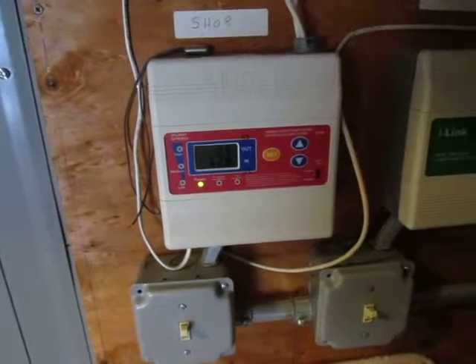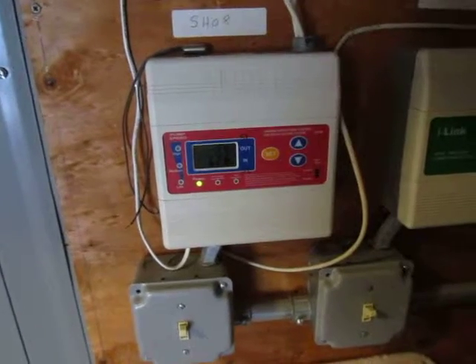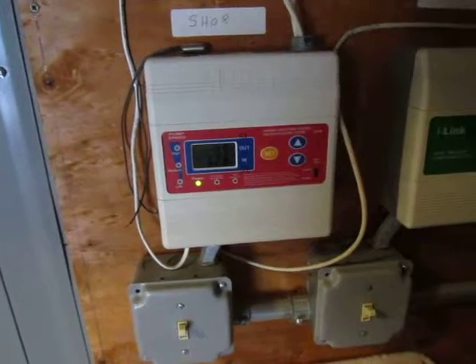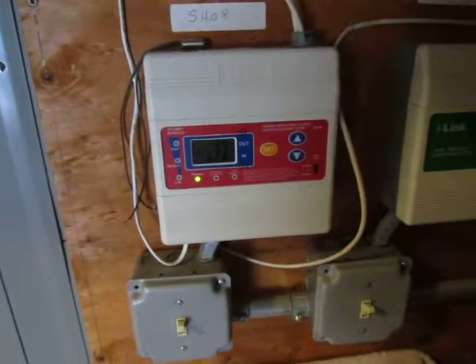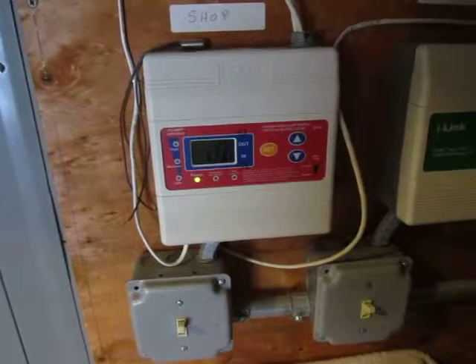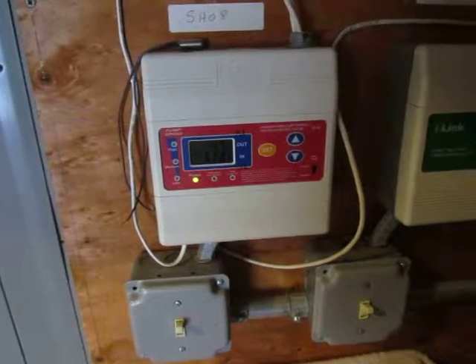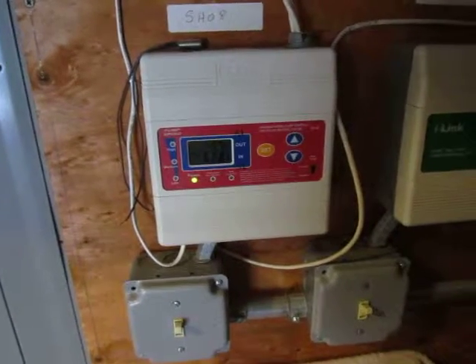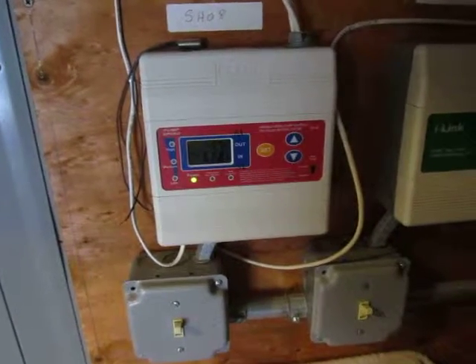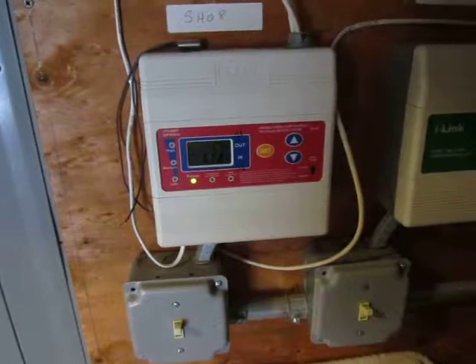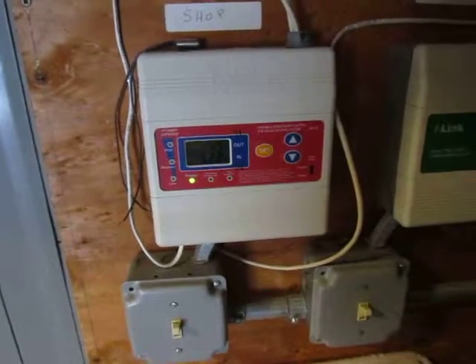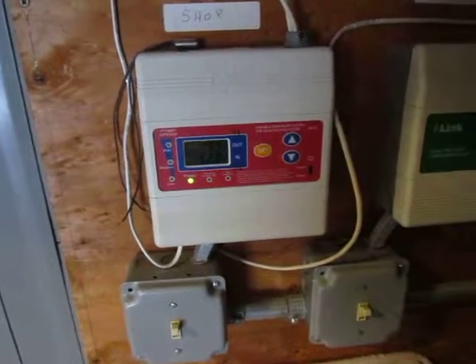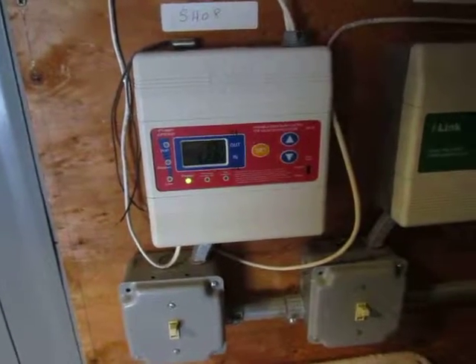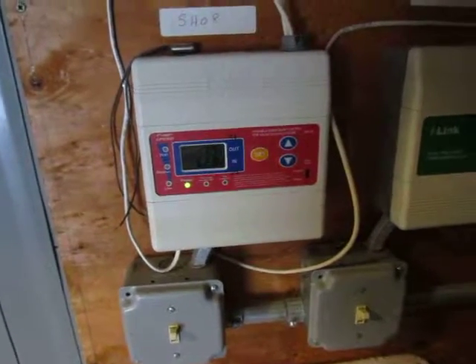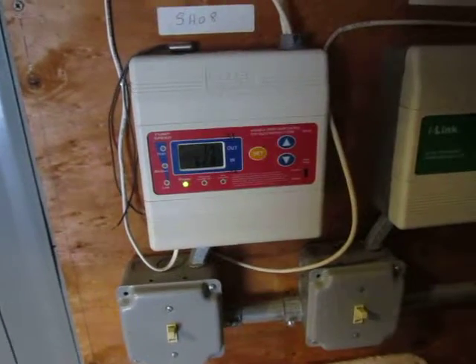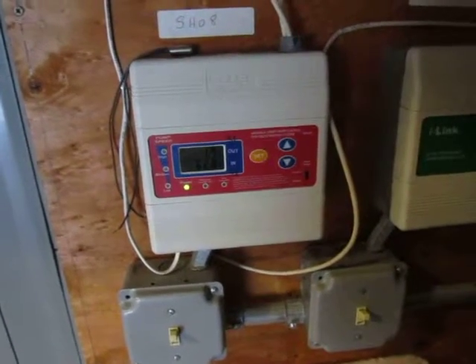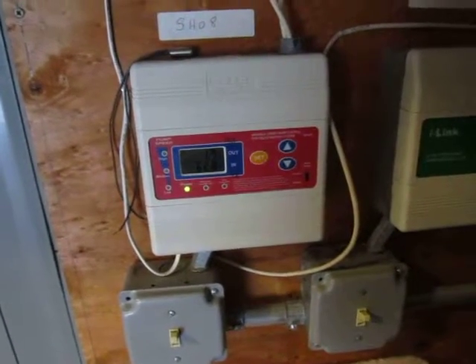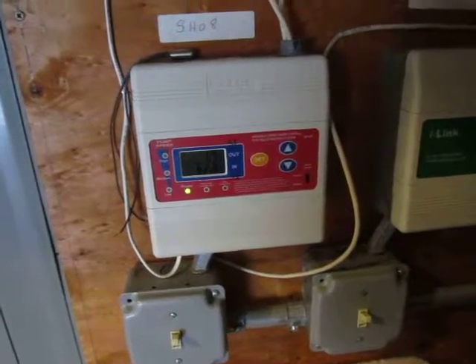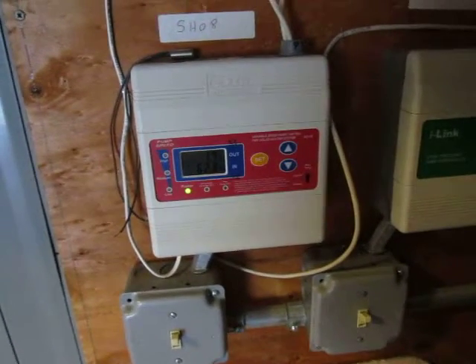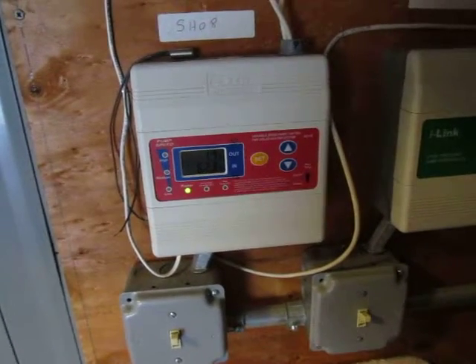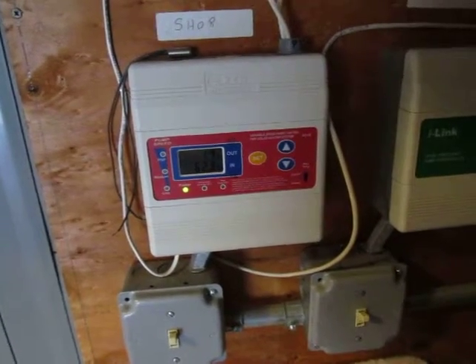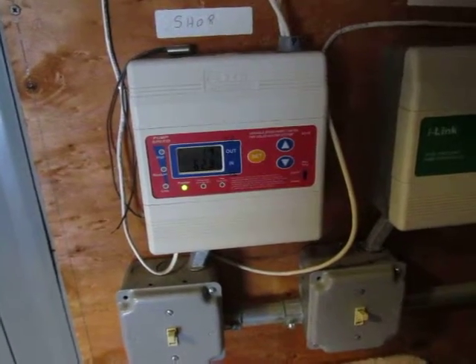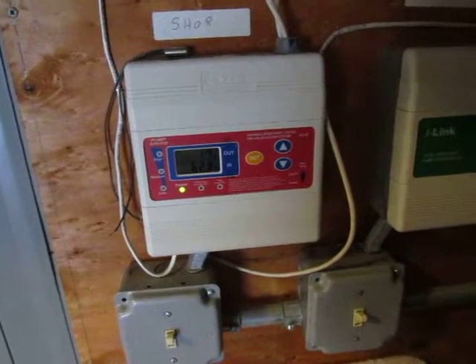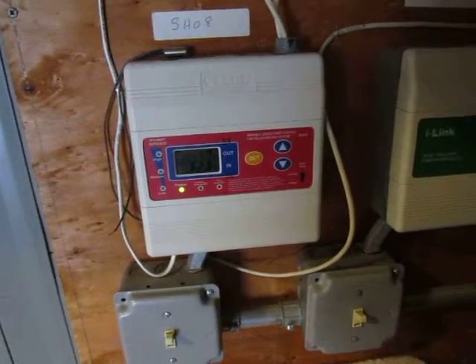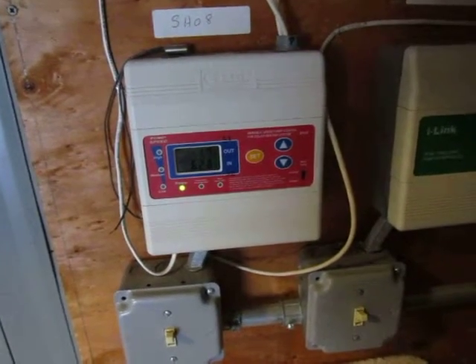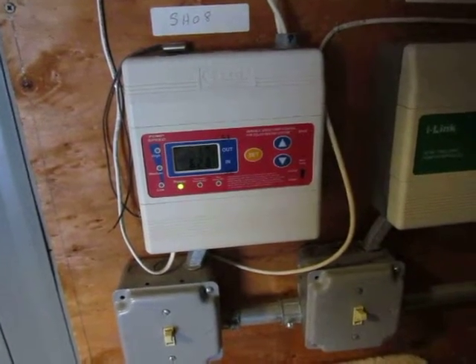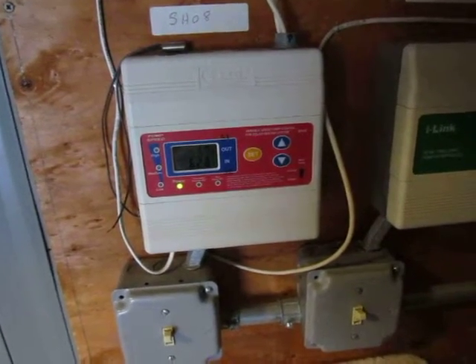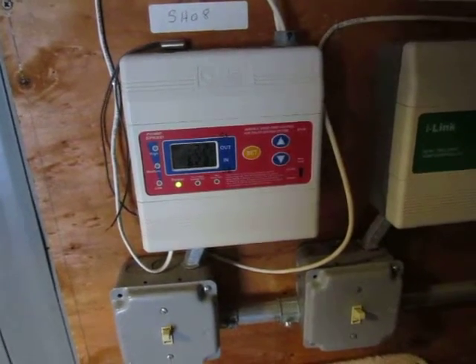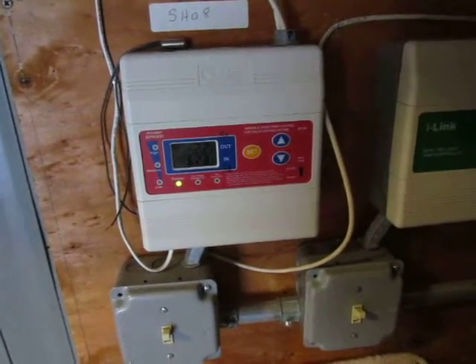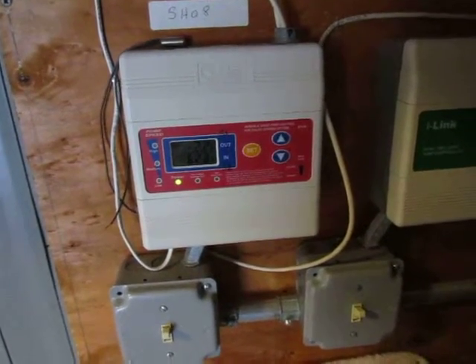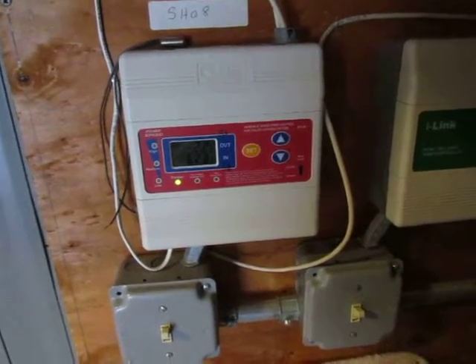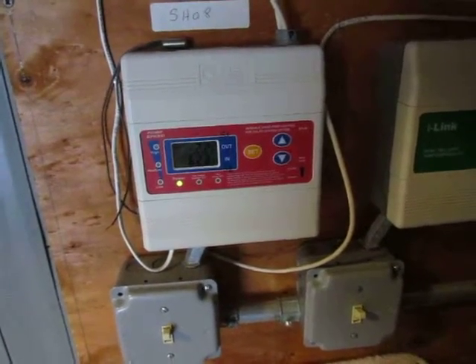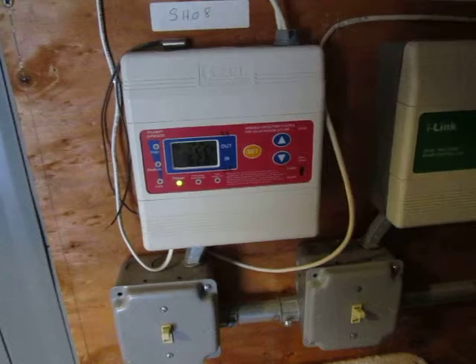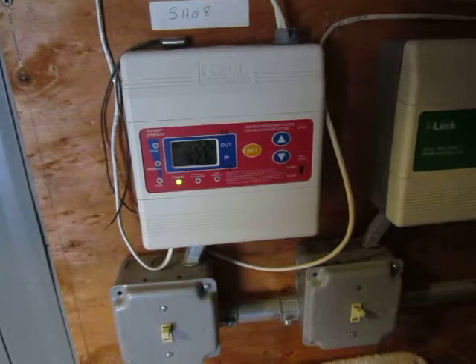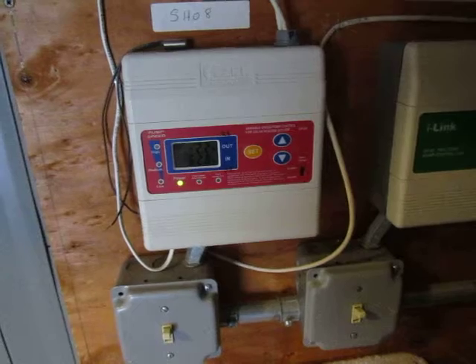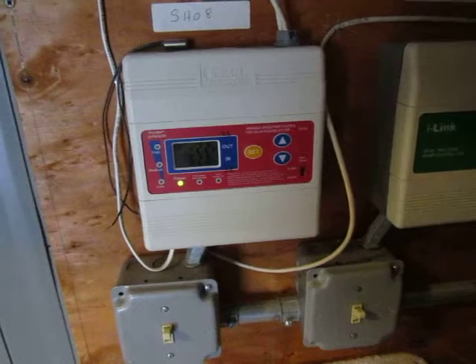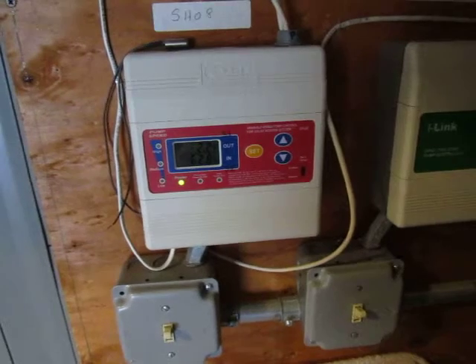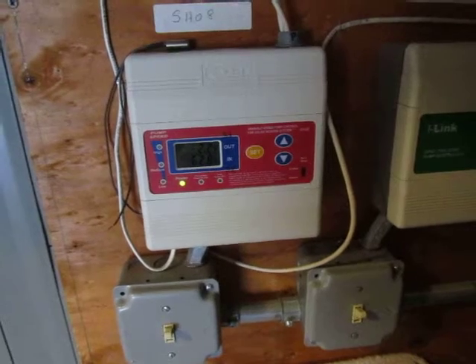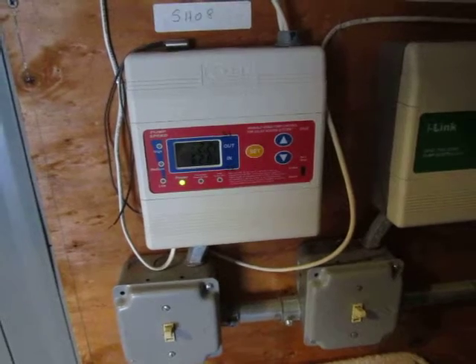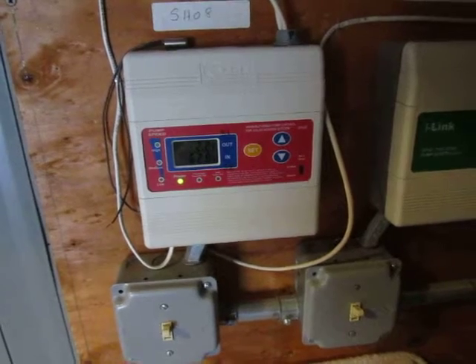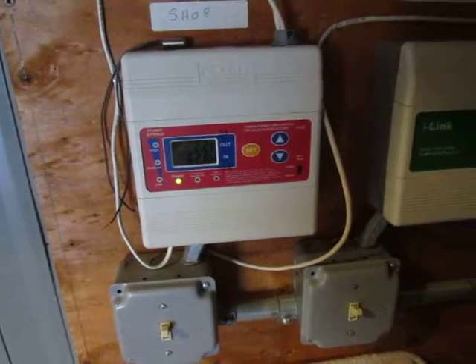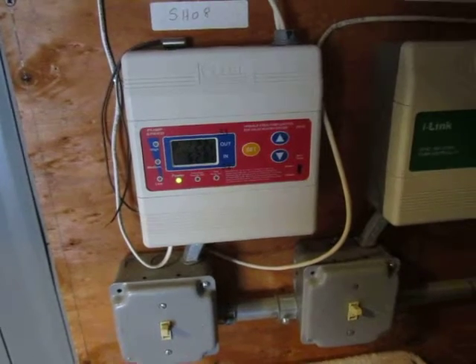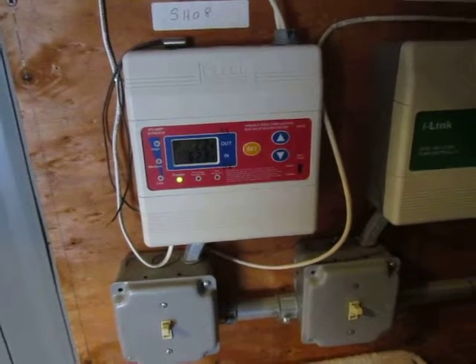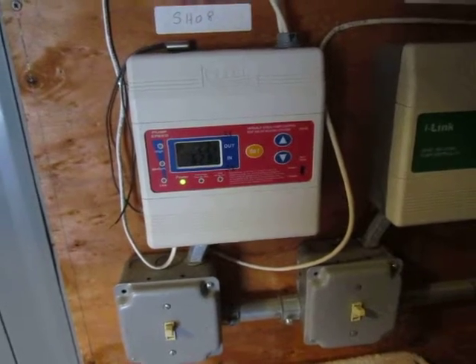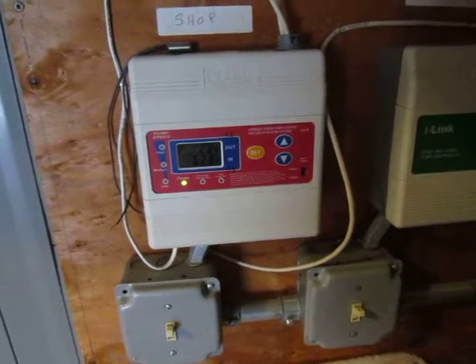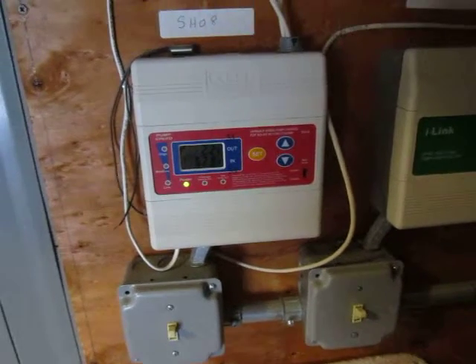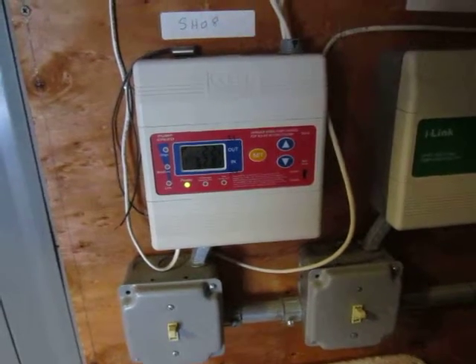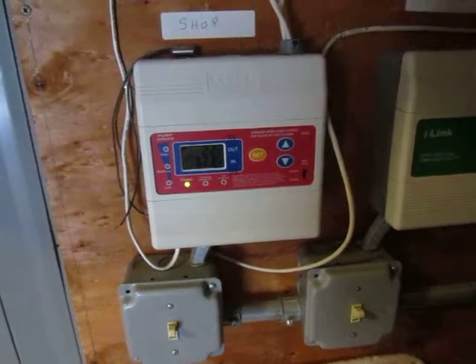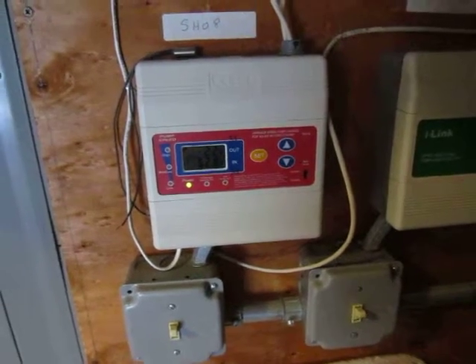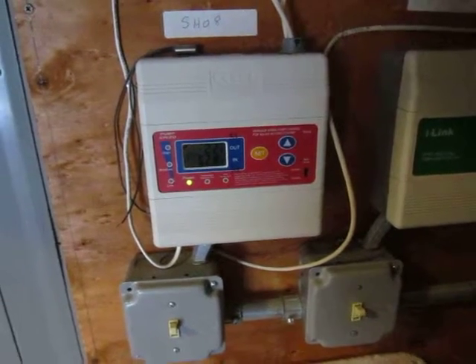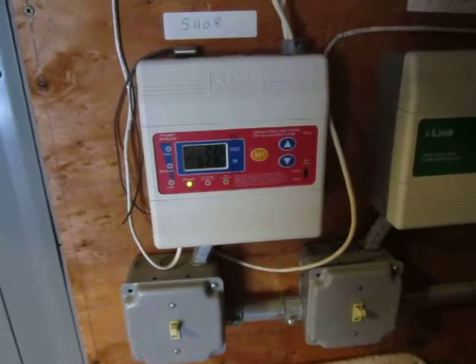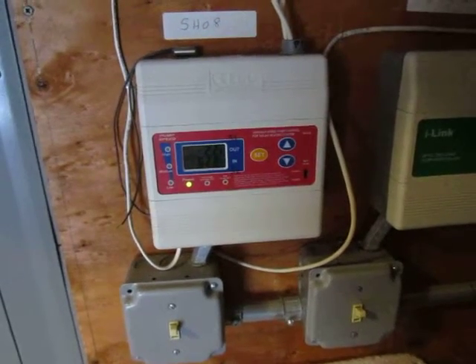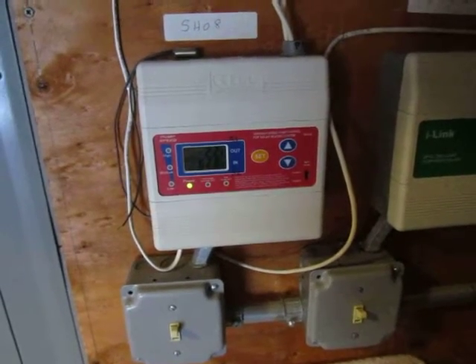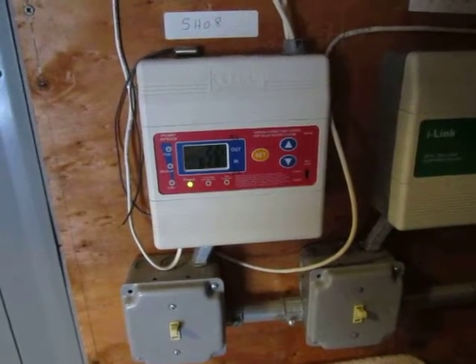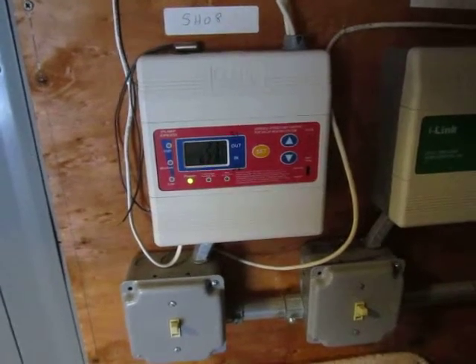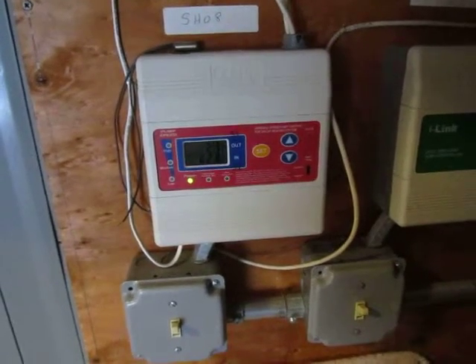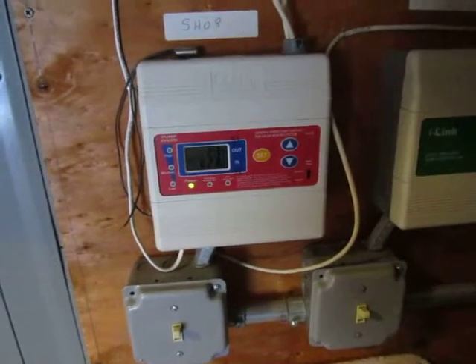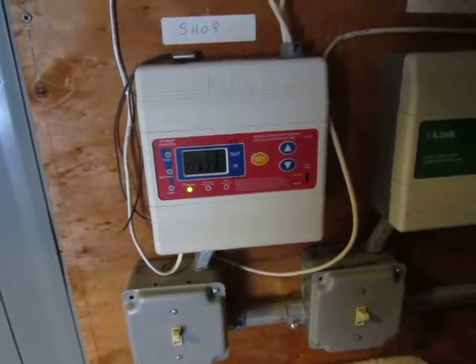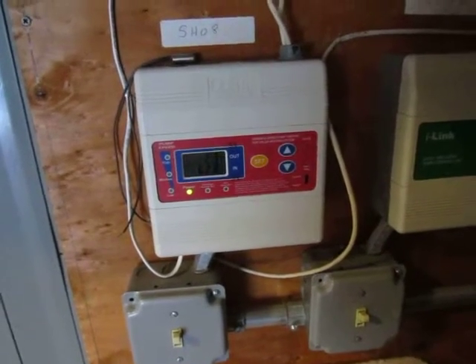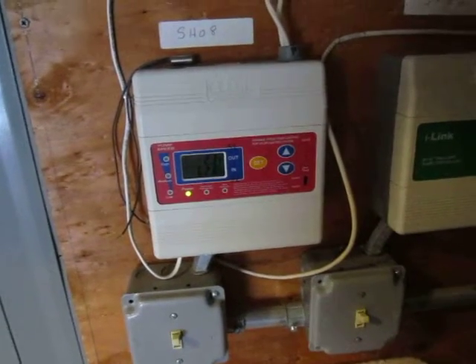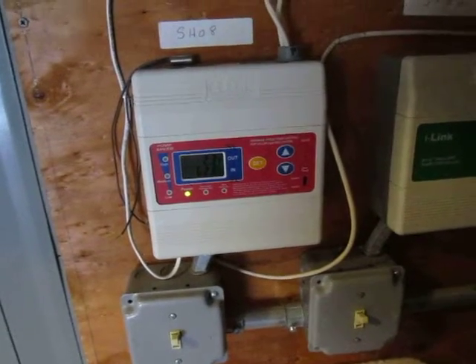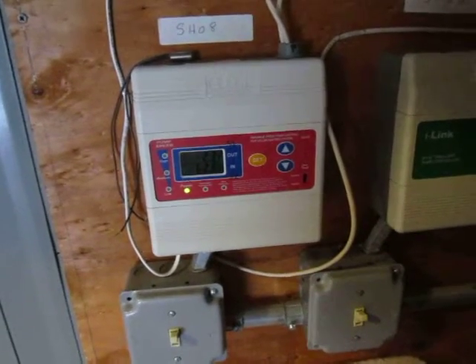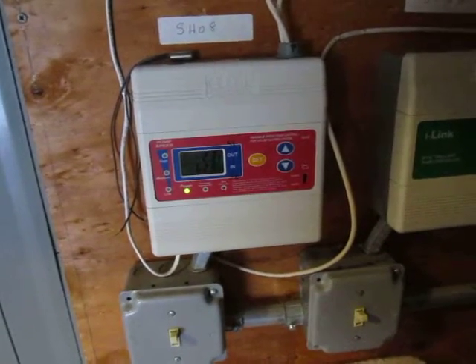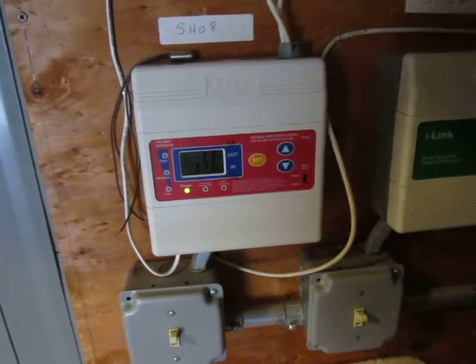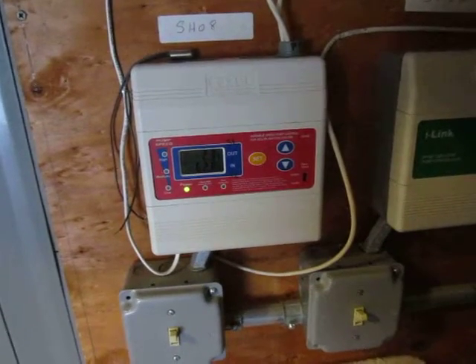Hey YouTubers, Dale here. I wanted to show you my solar system today.